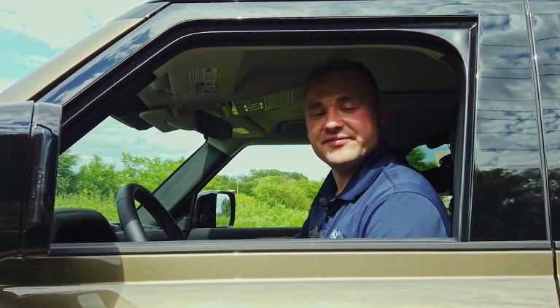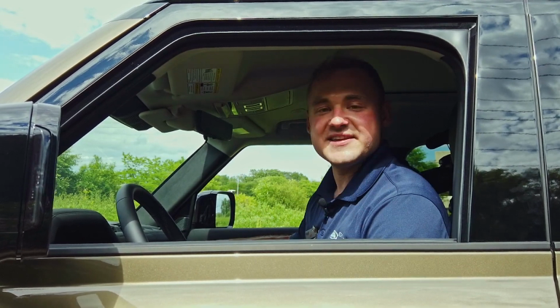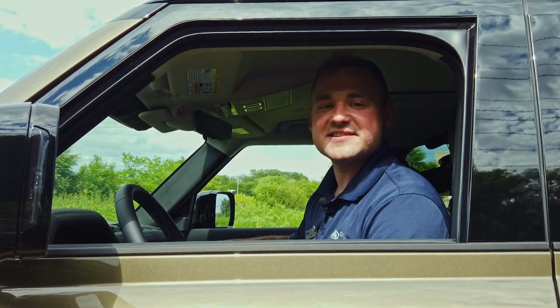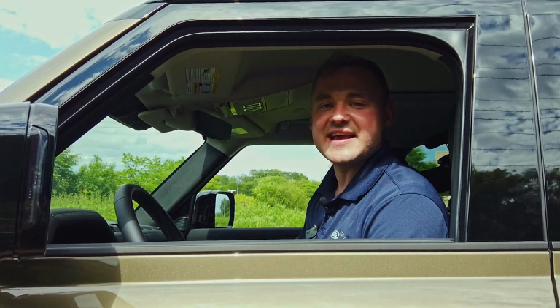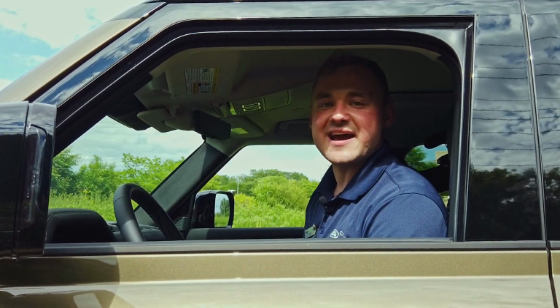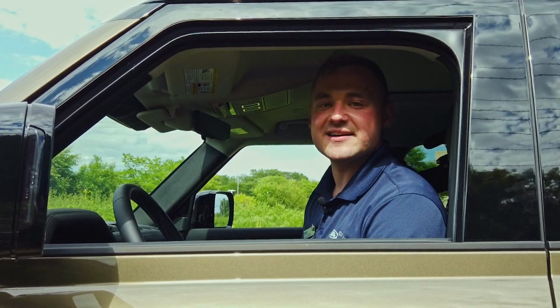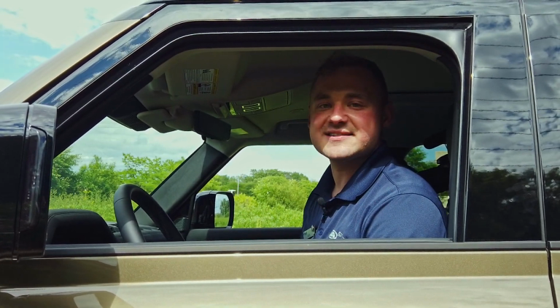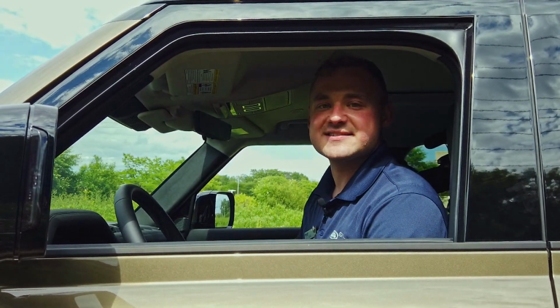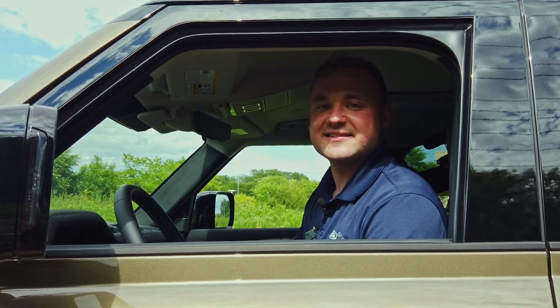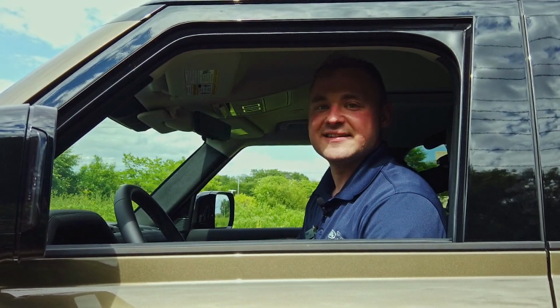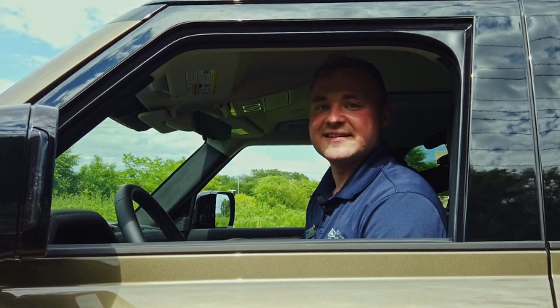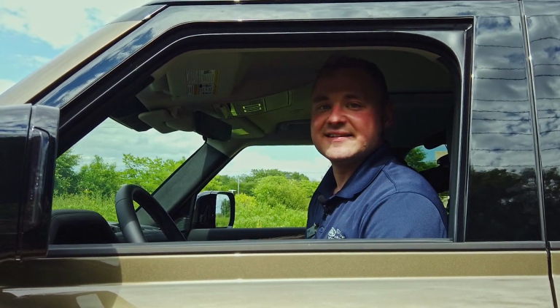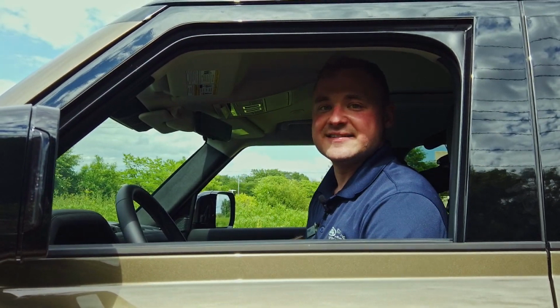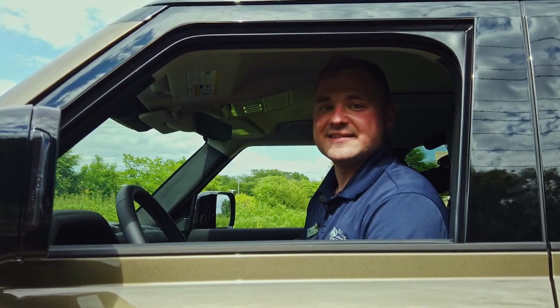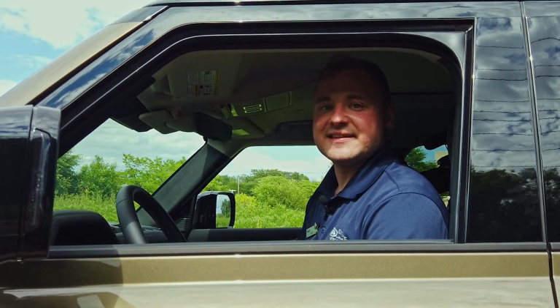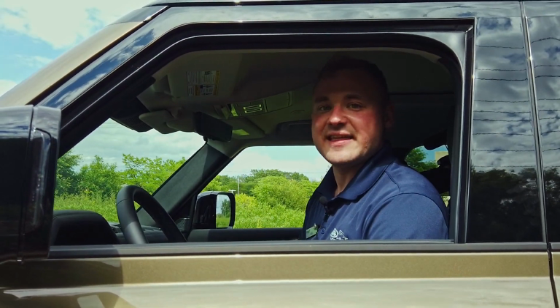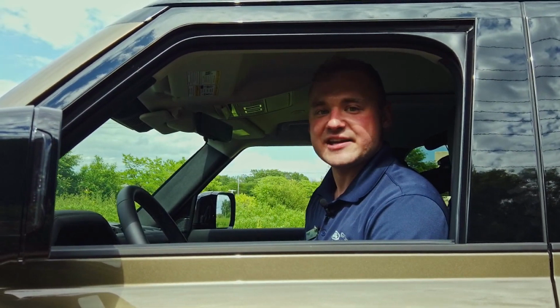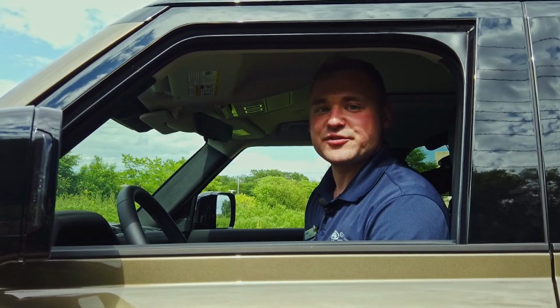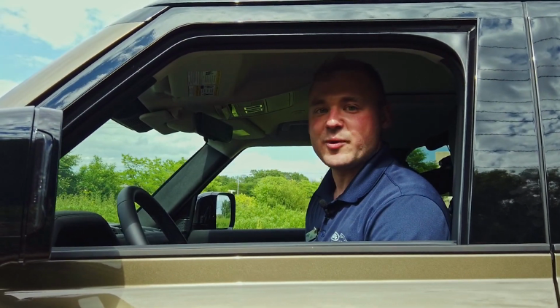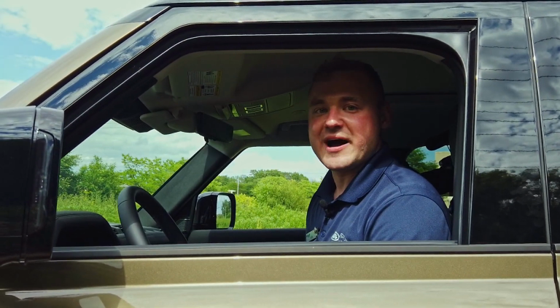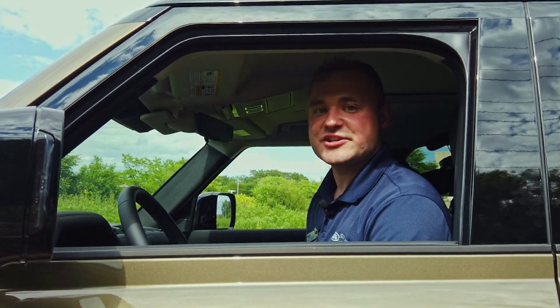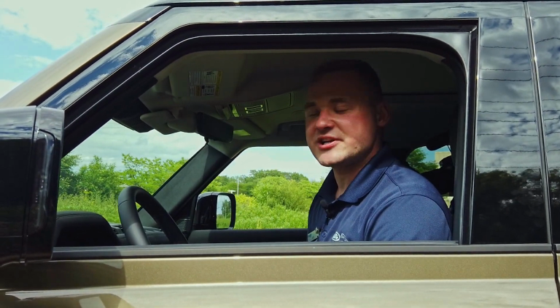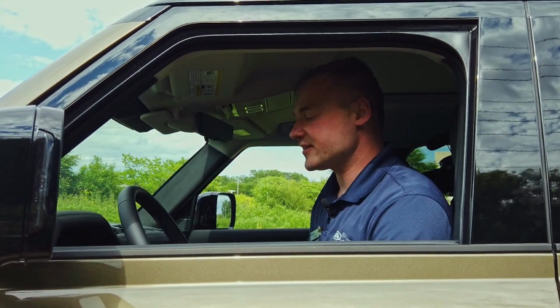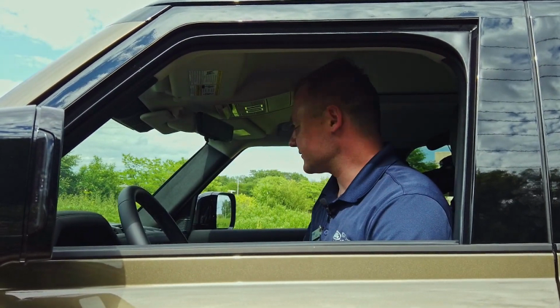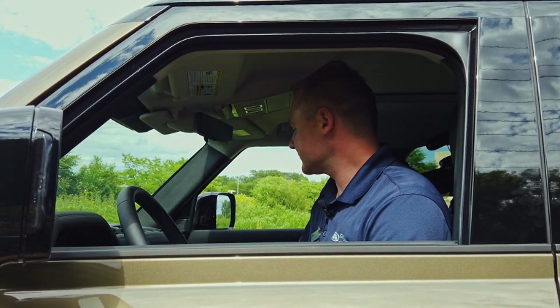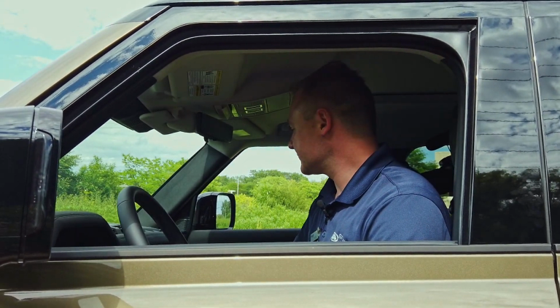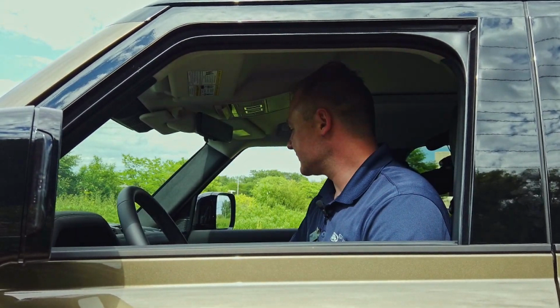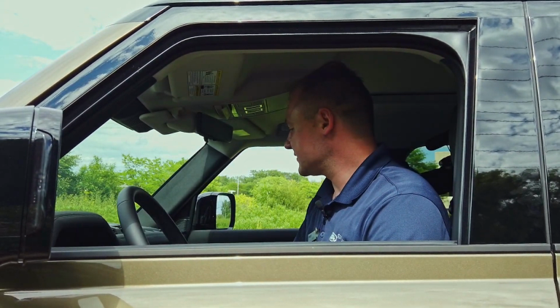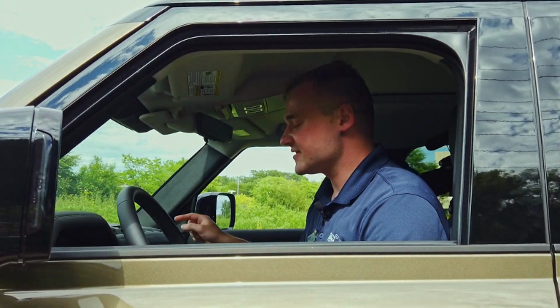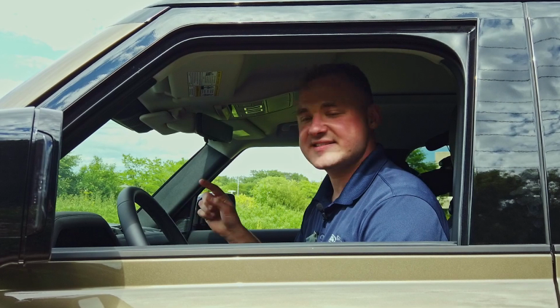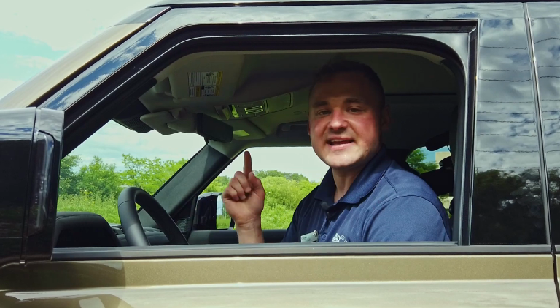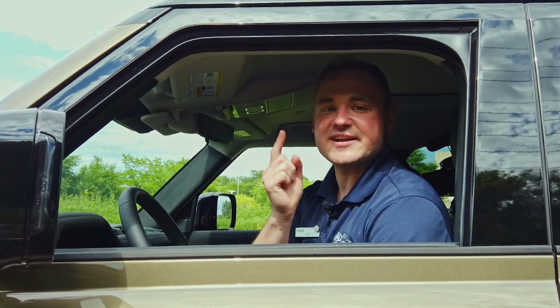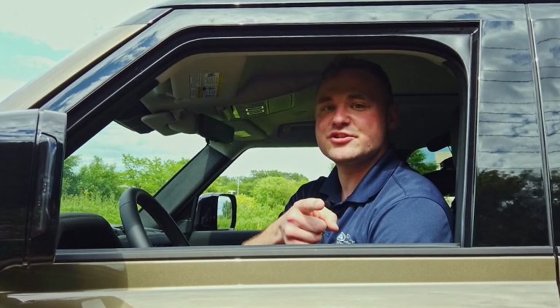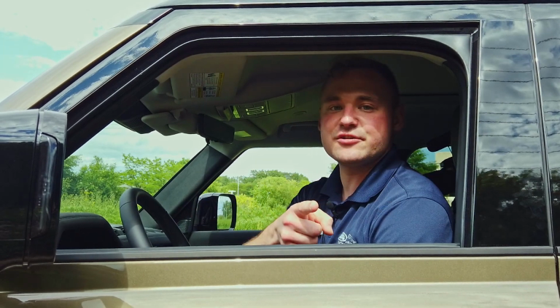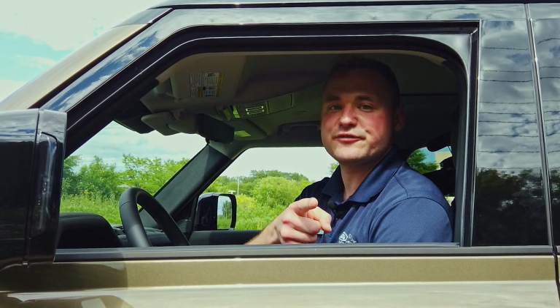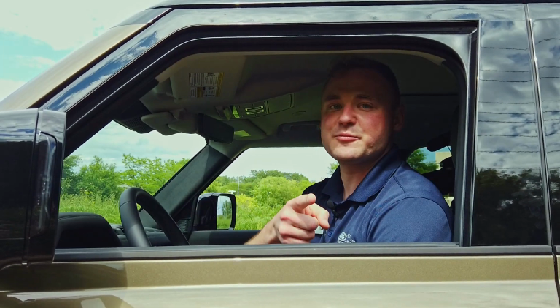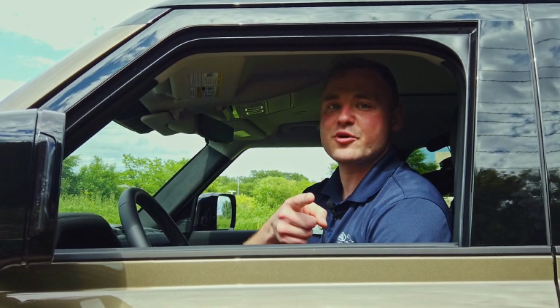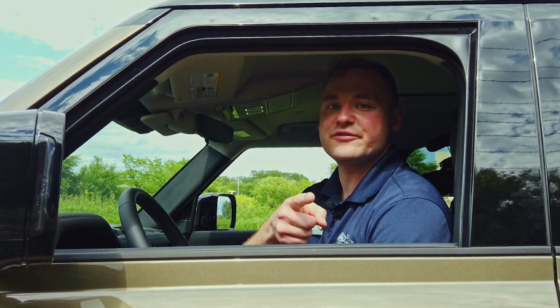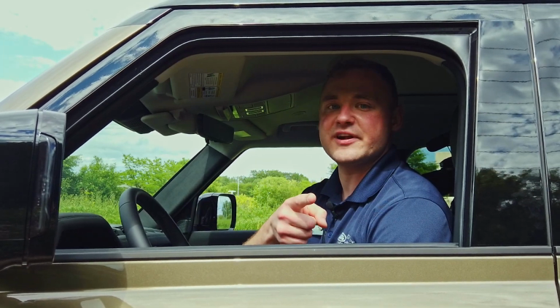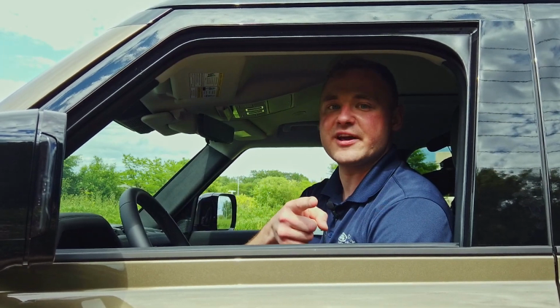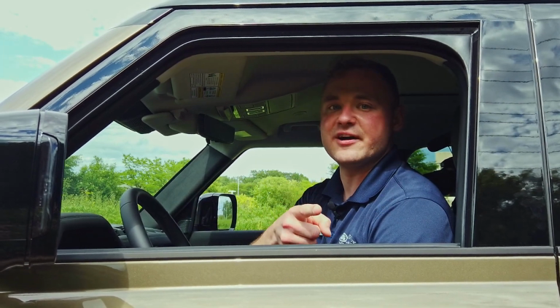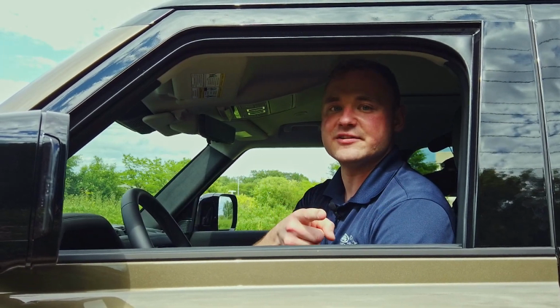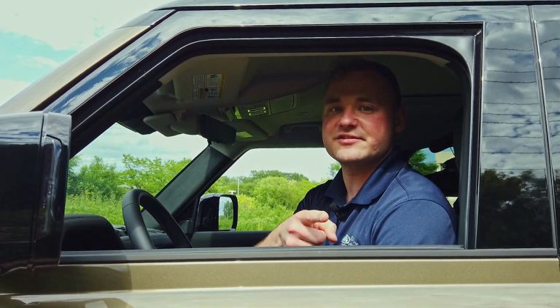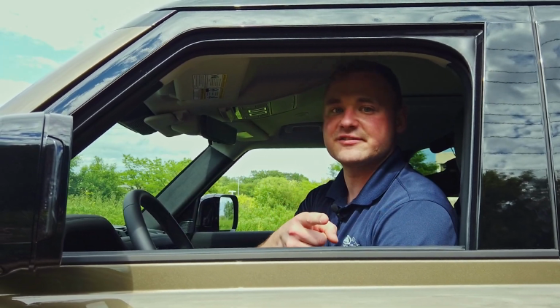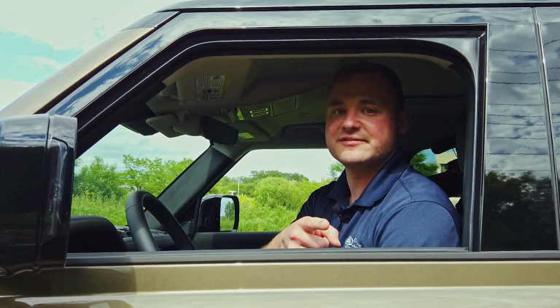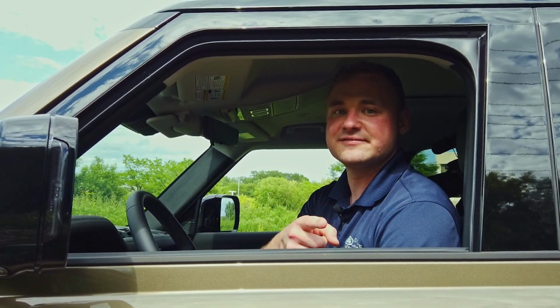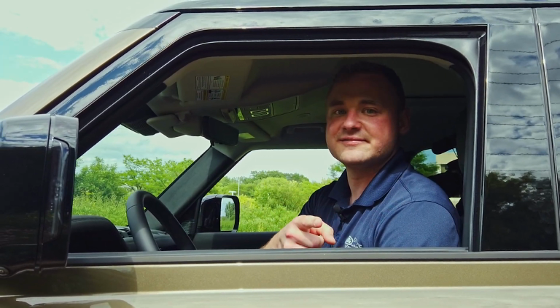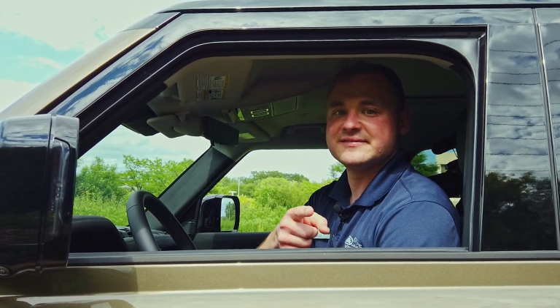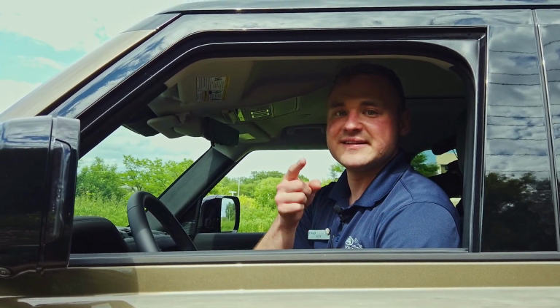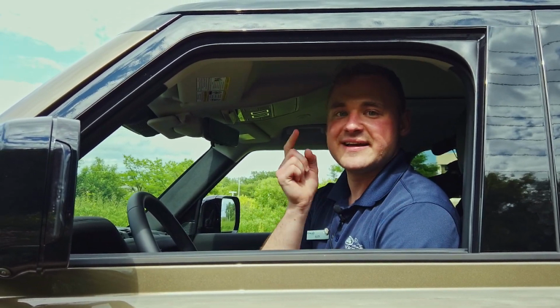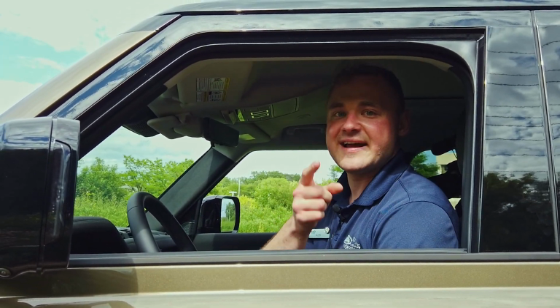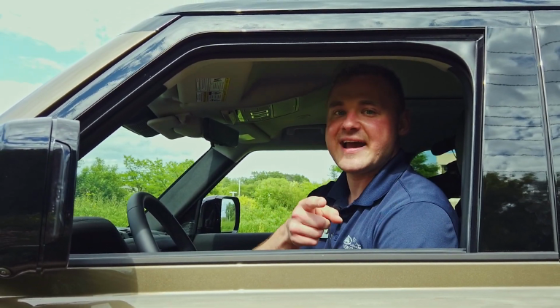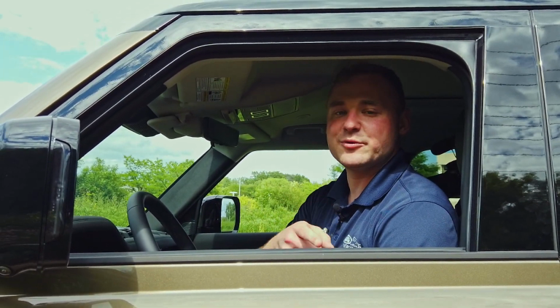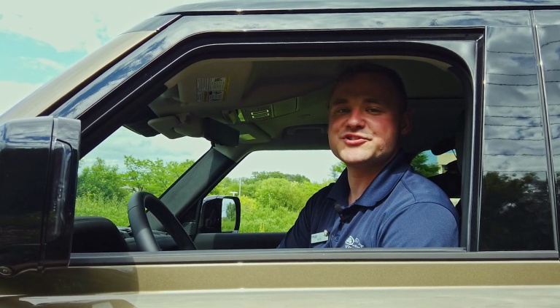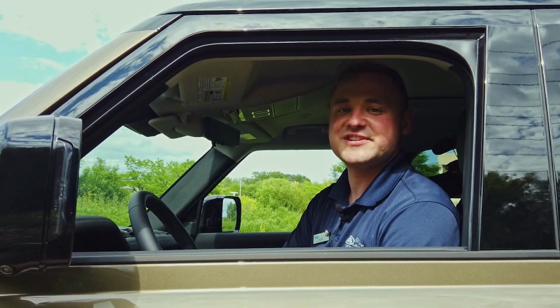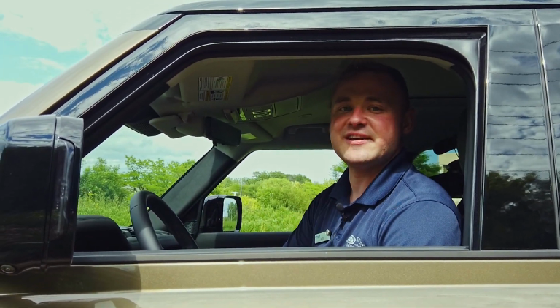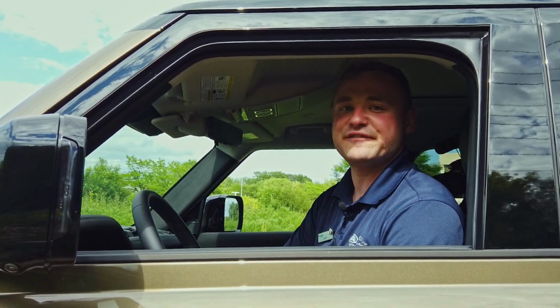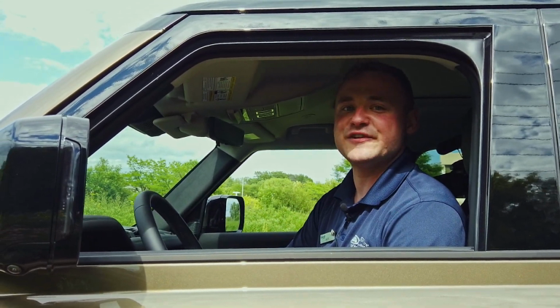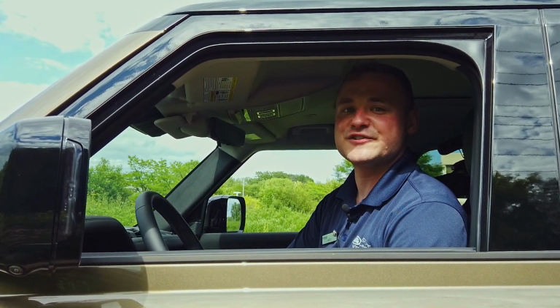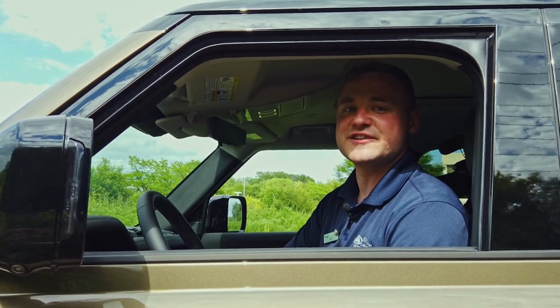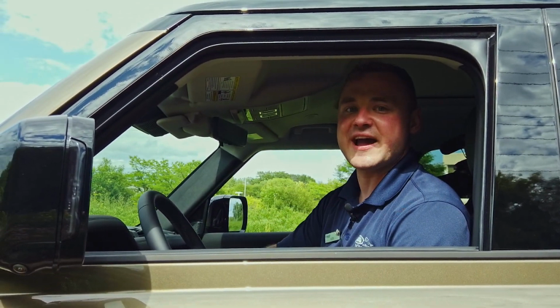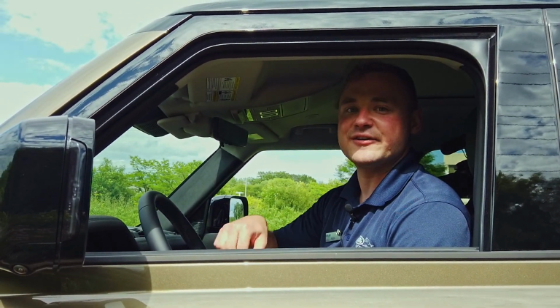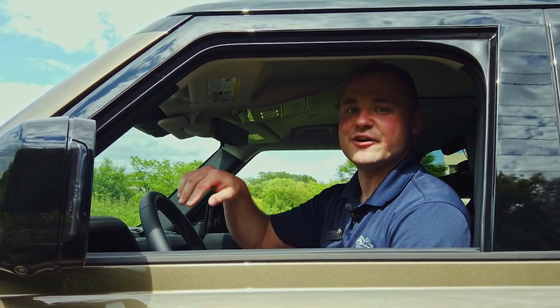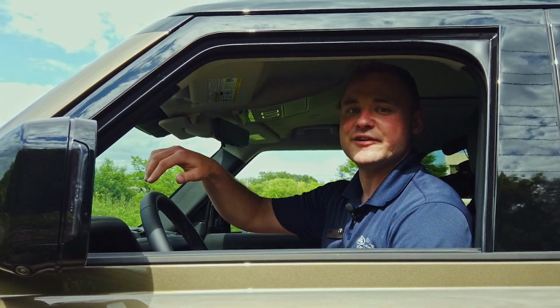This is Alex. Thanks for watching. Stay tuned for more videos and we'll see you at Fields Land Rover.